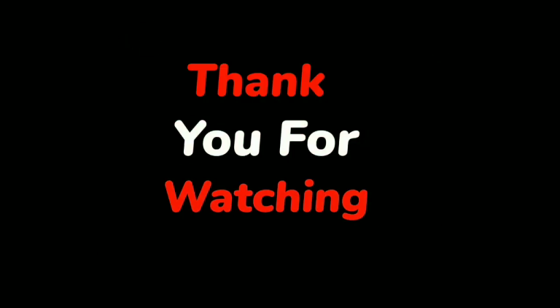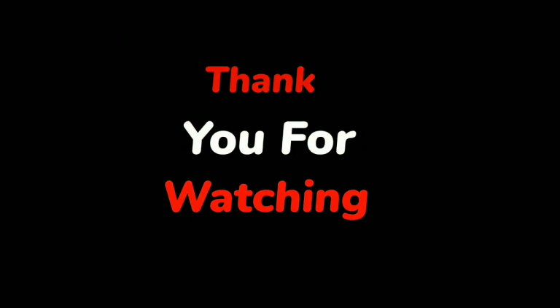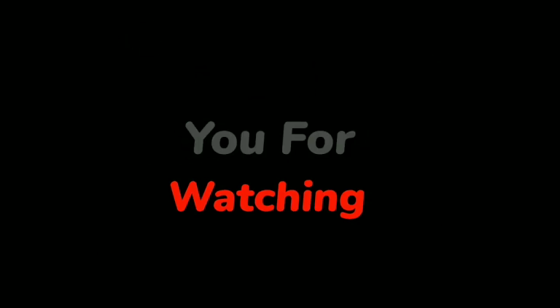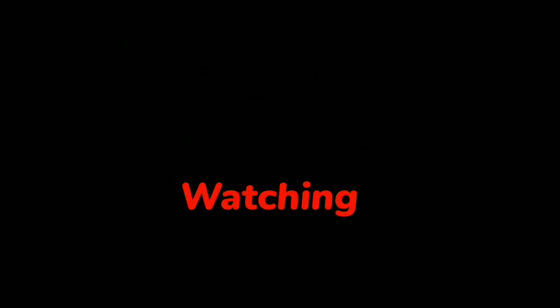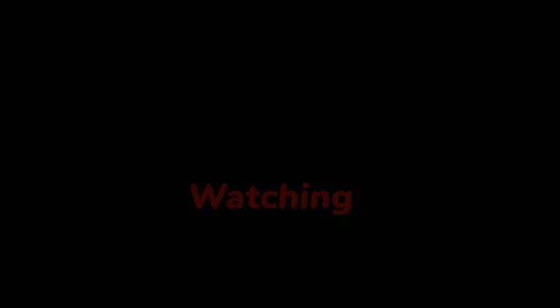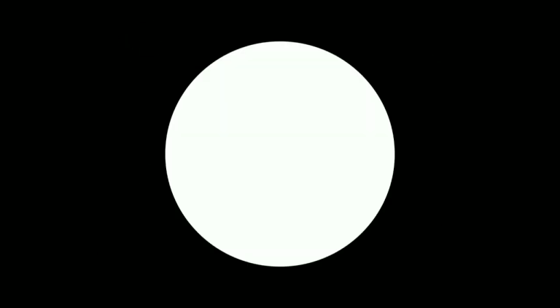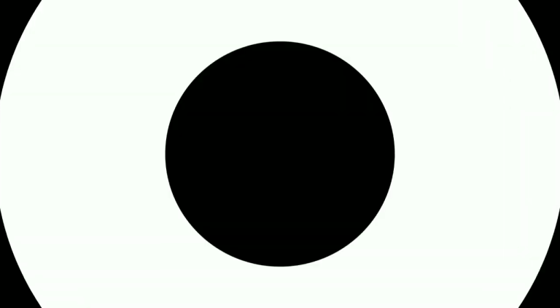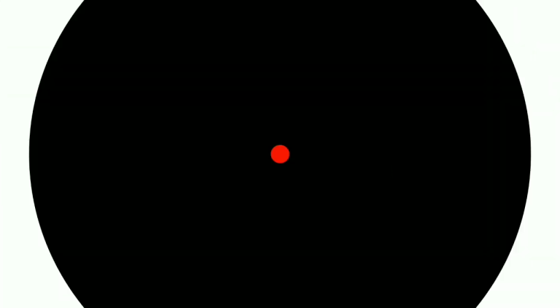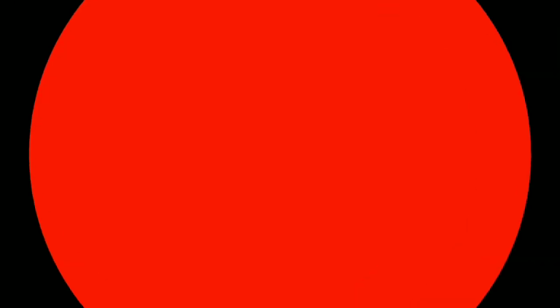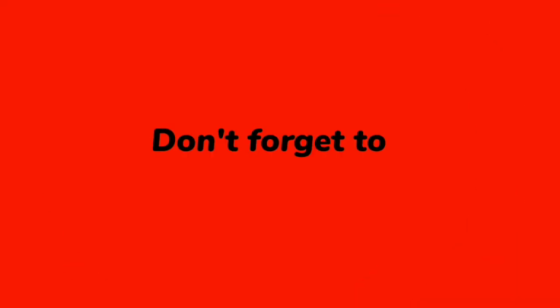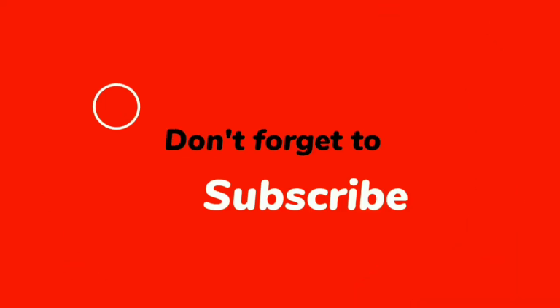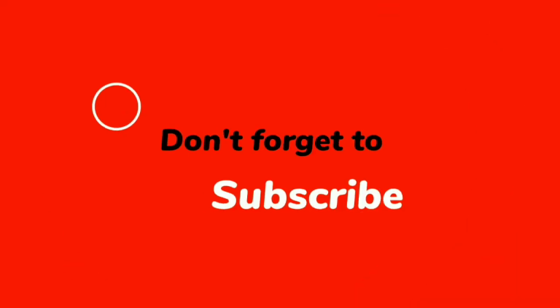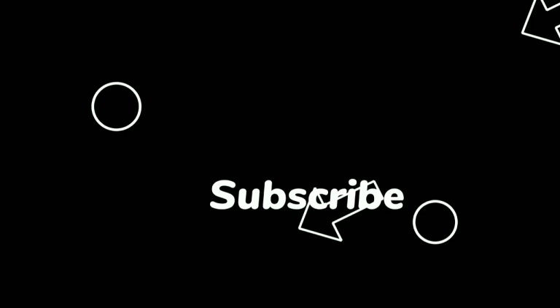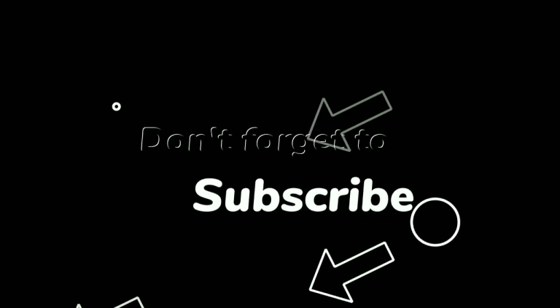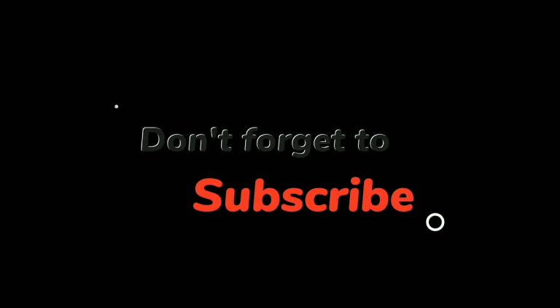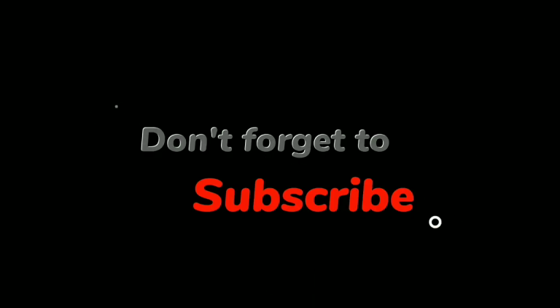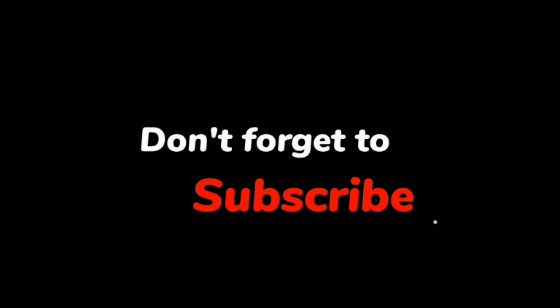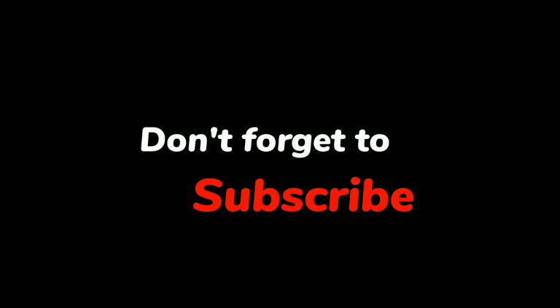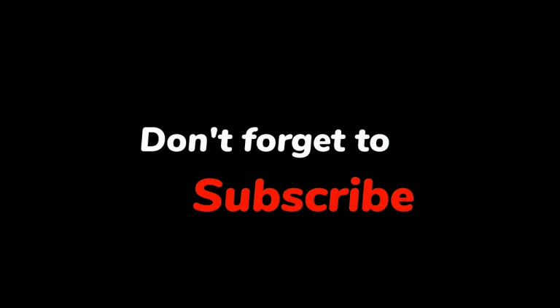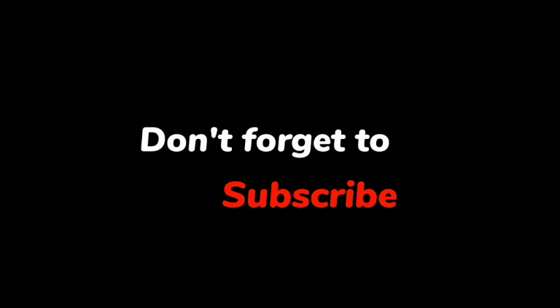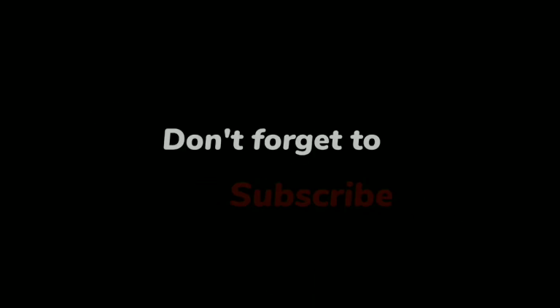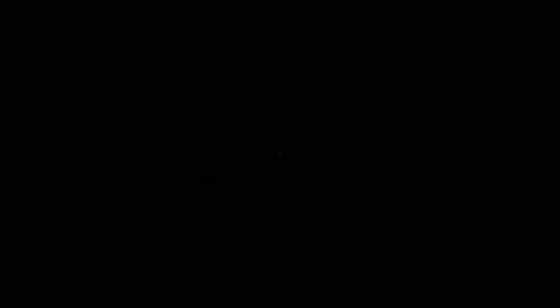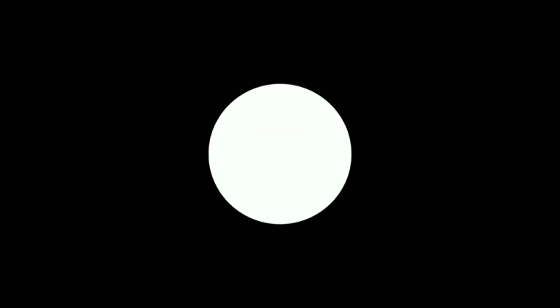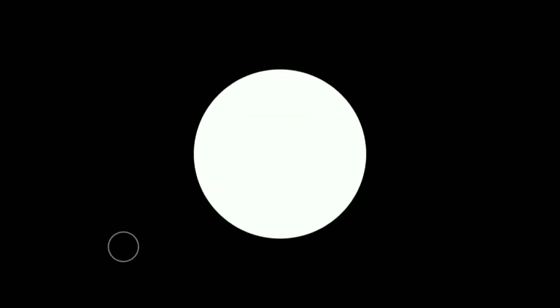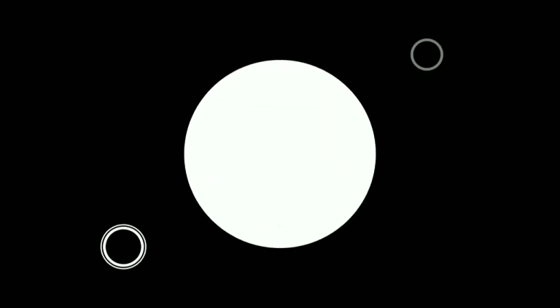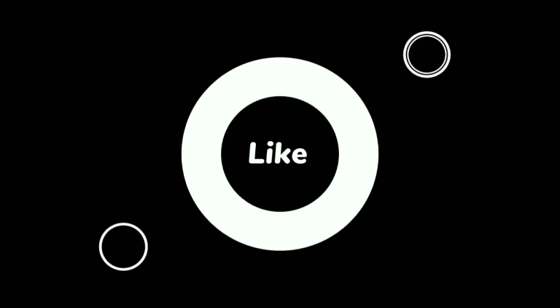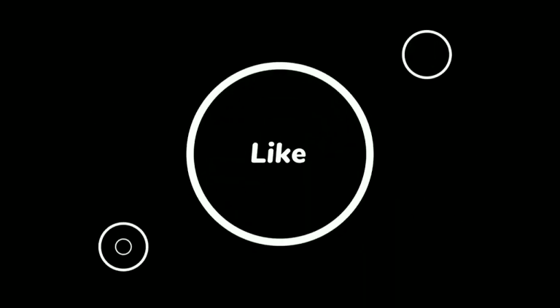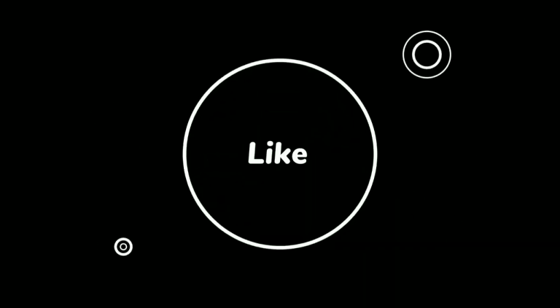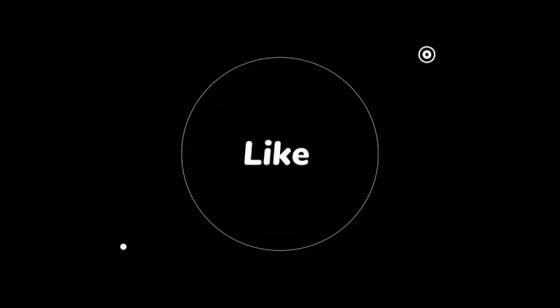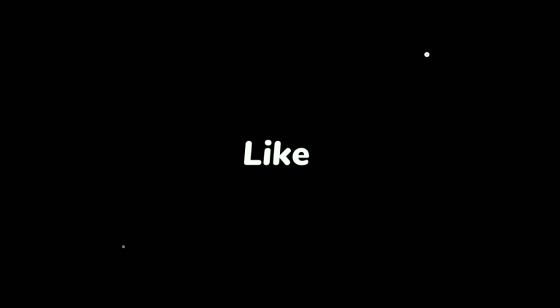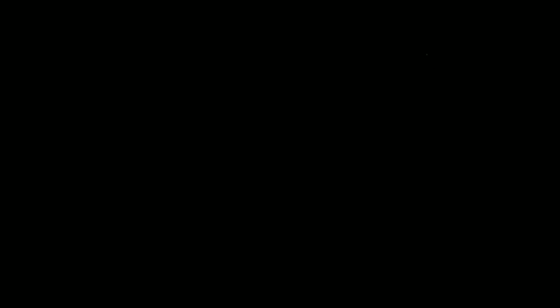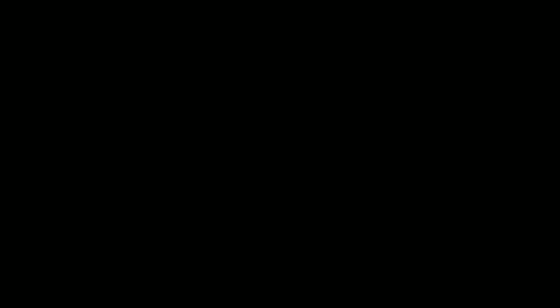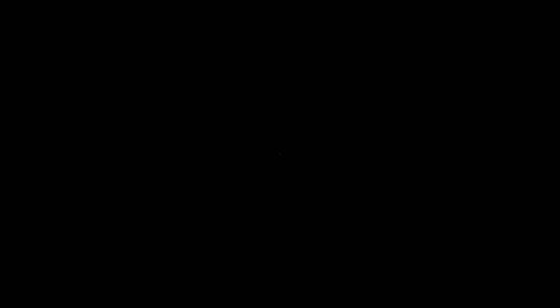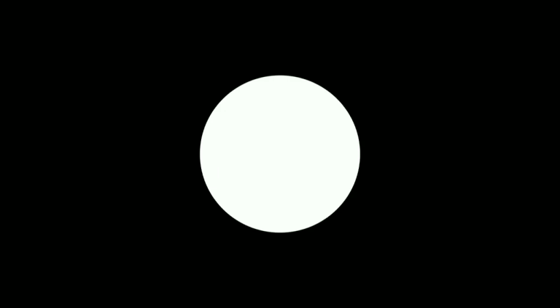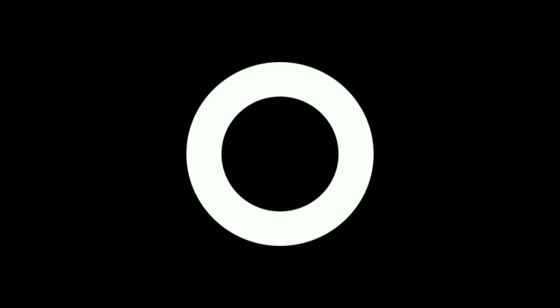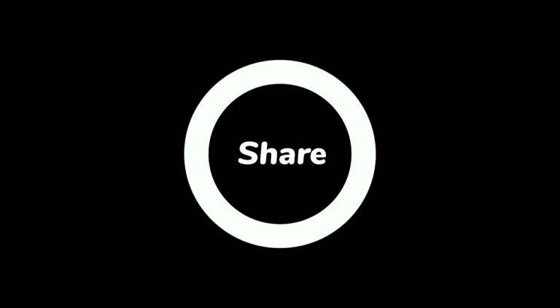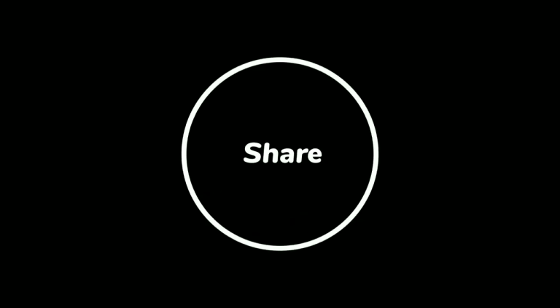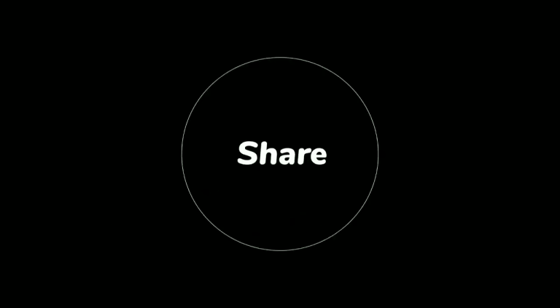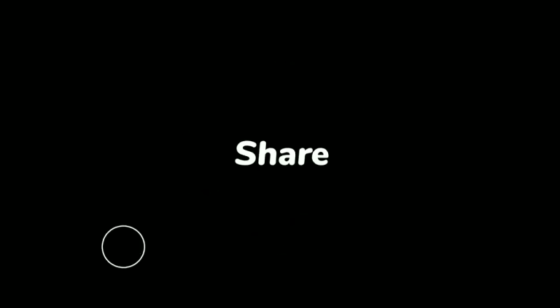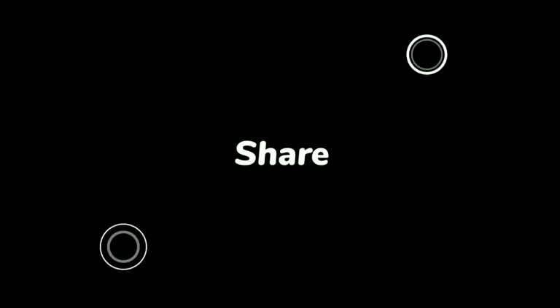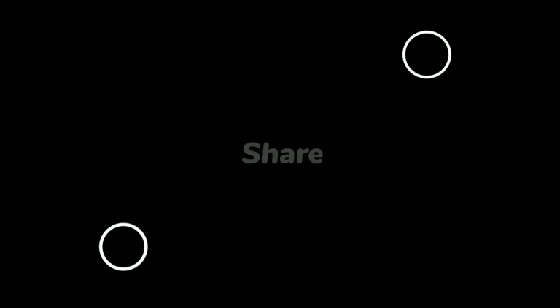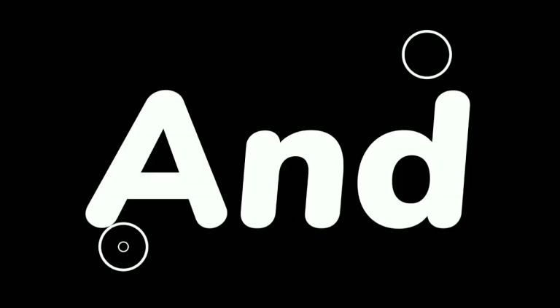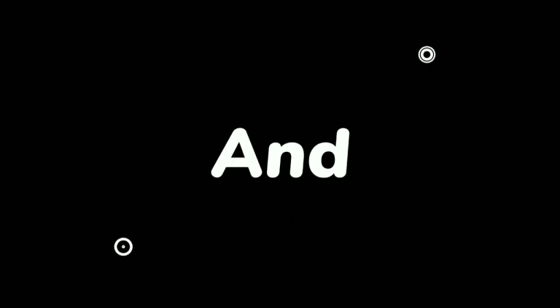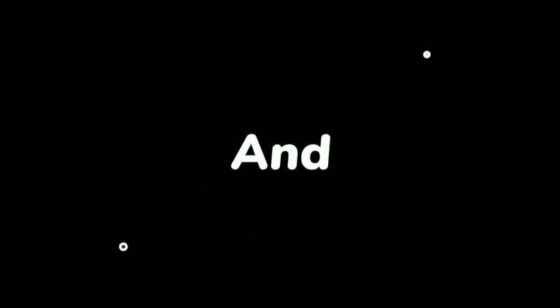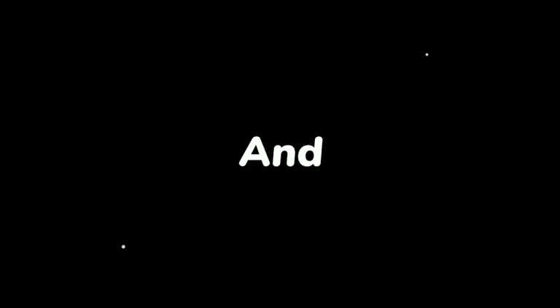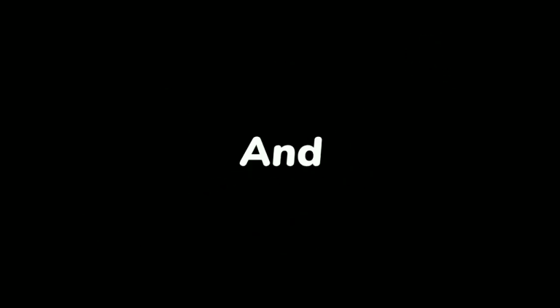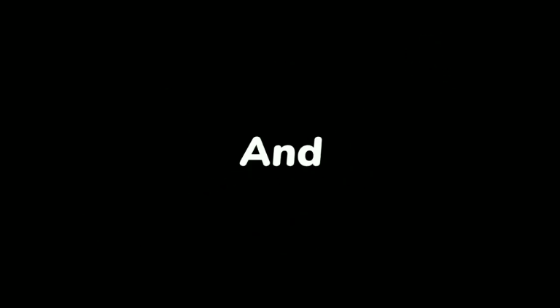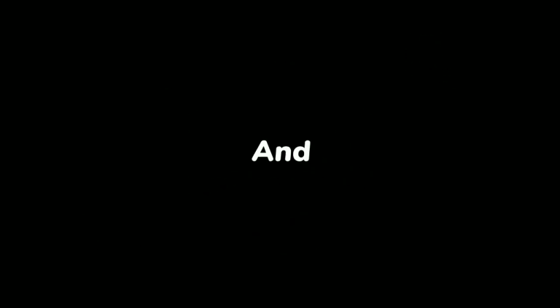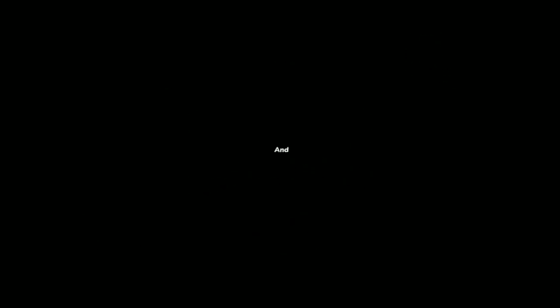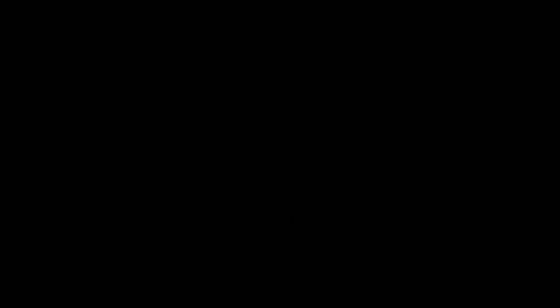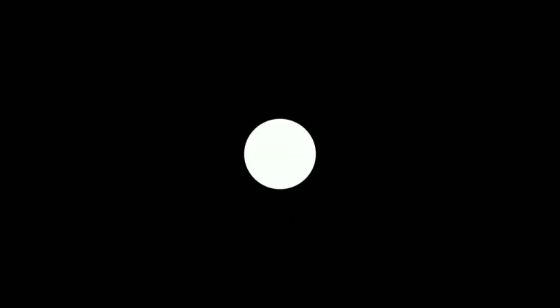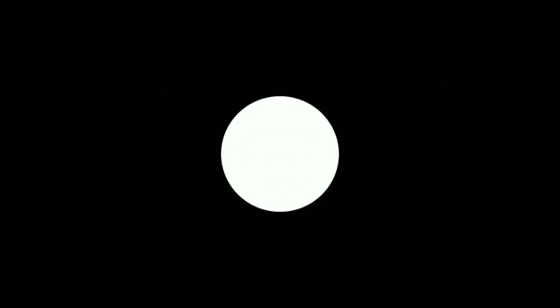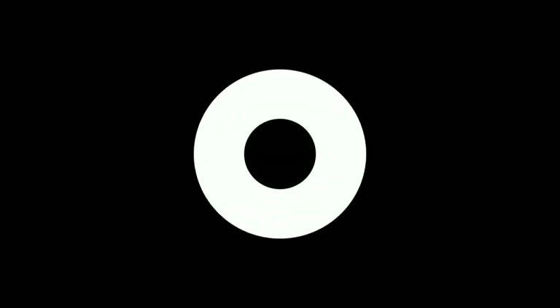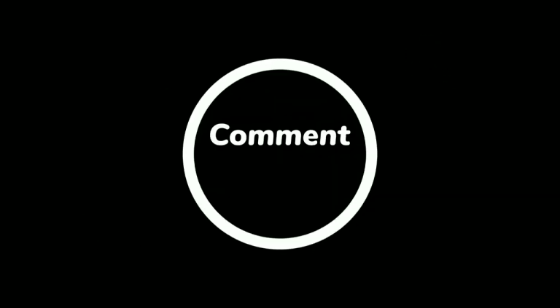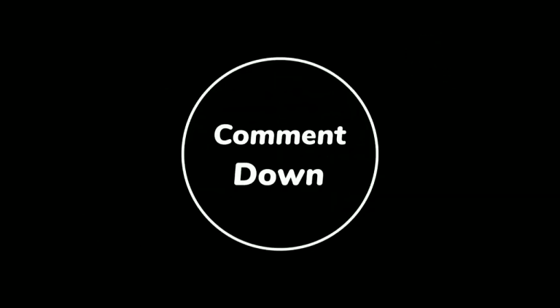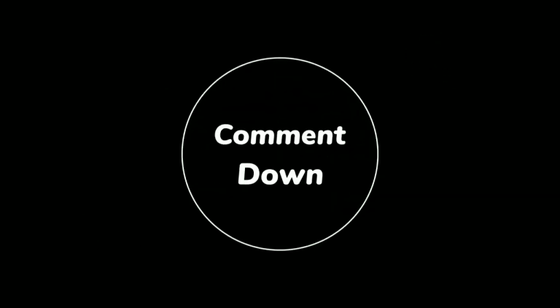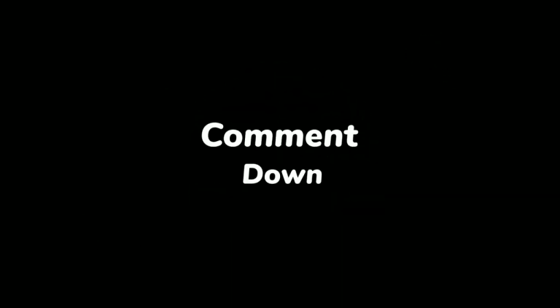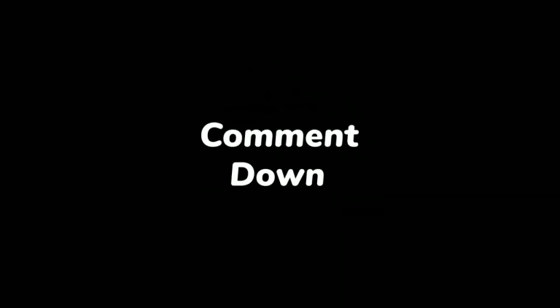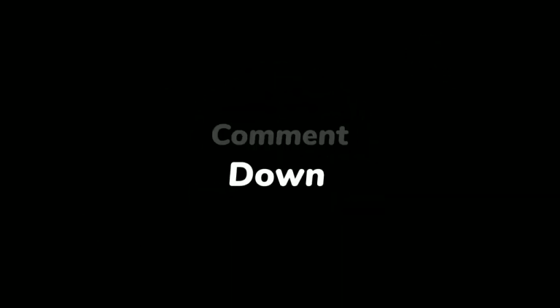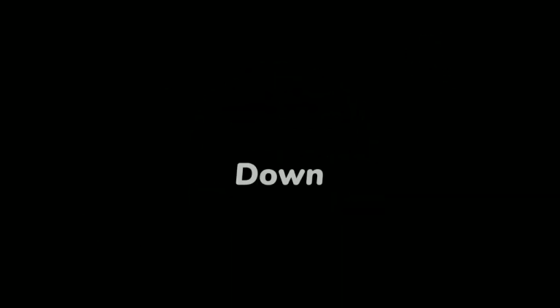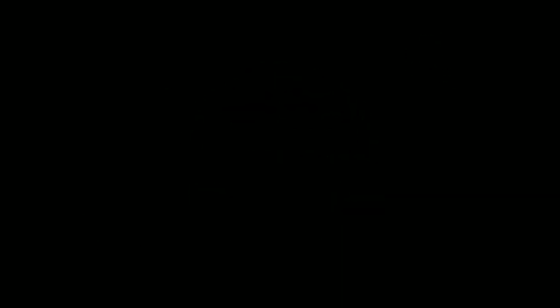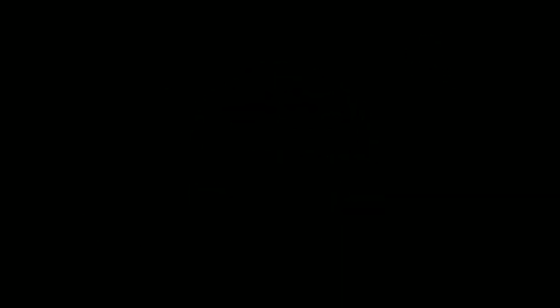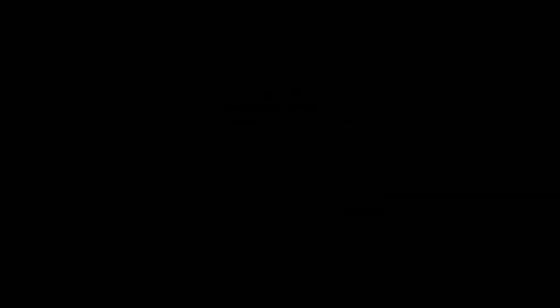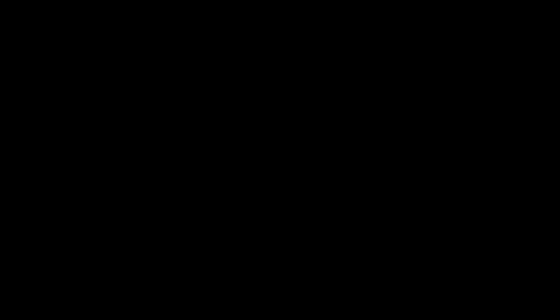Subscribe and support the recipes. See me in the following recipes. Share and thank you for watching!